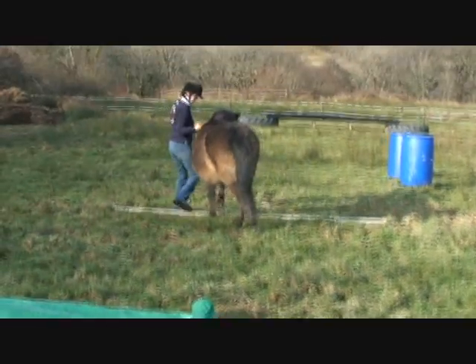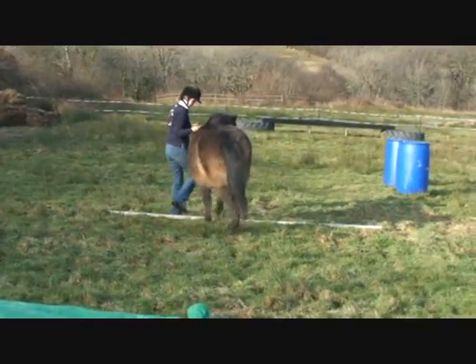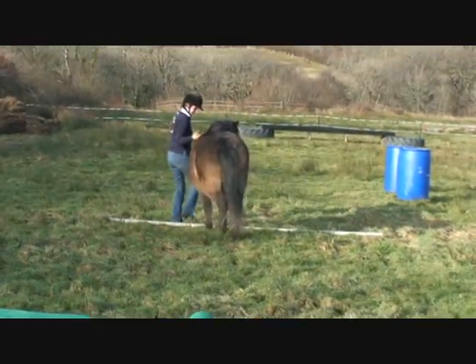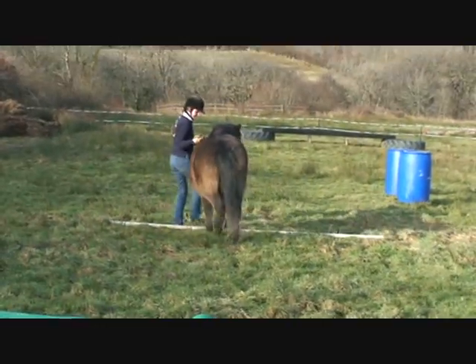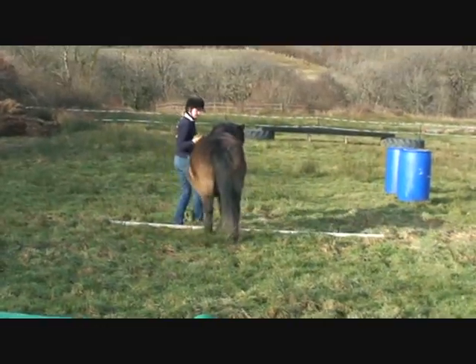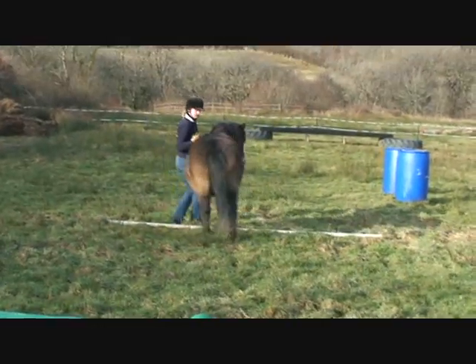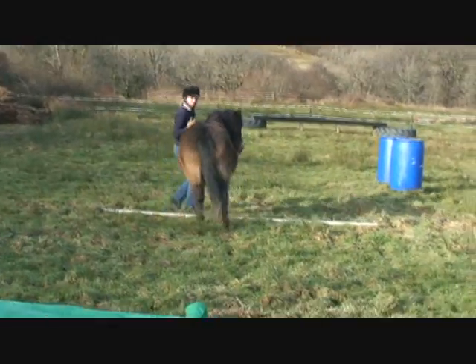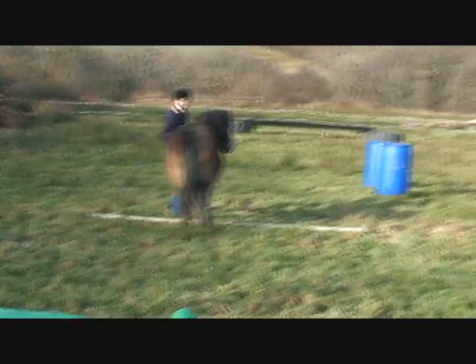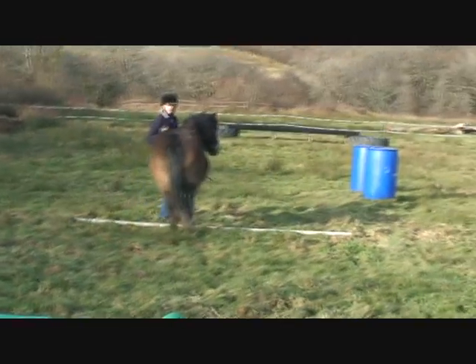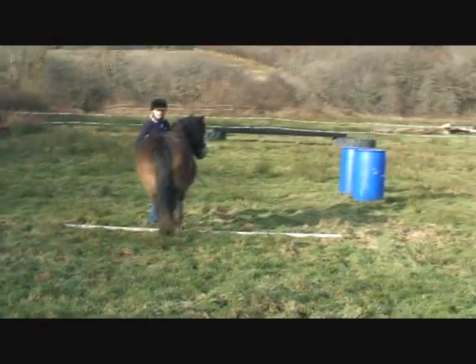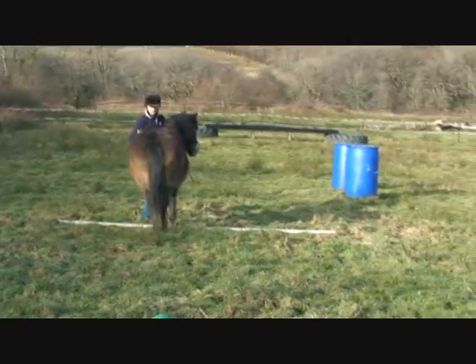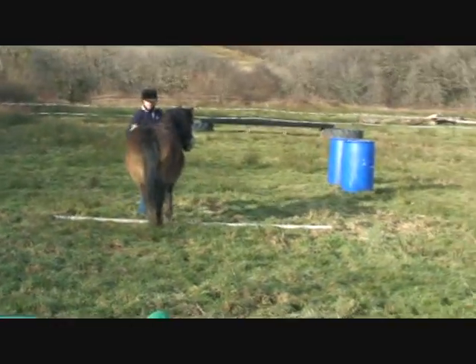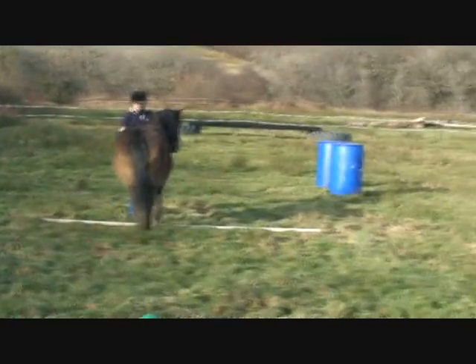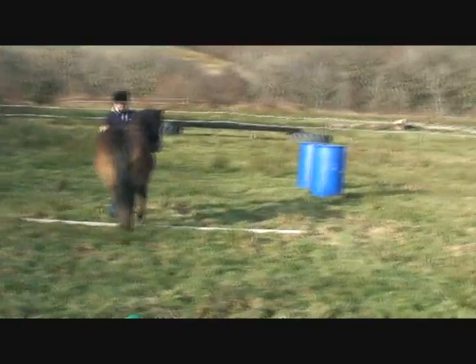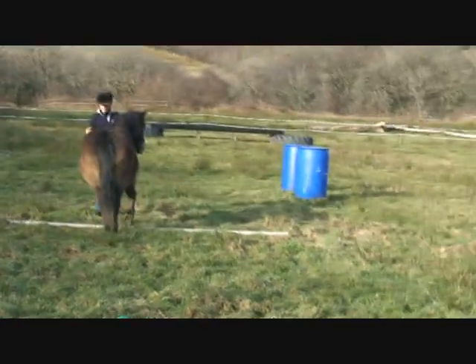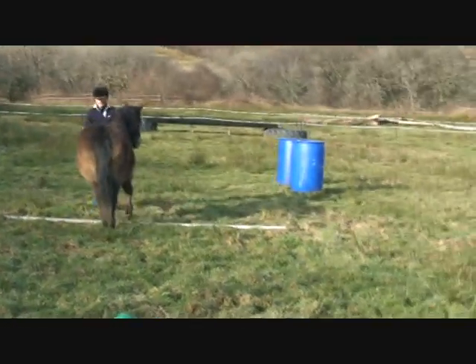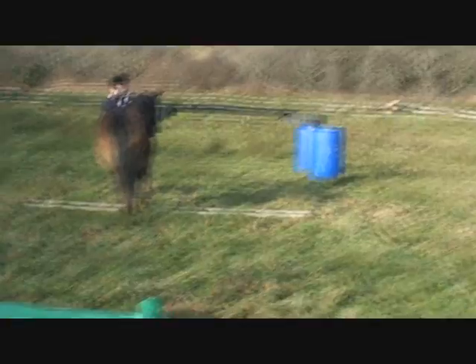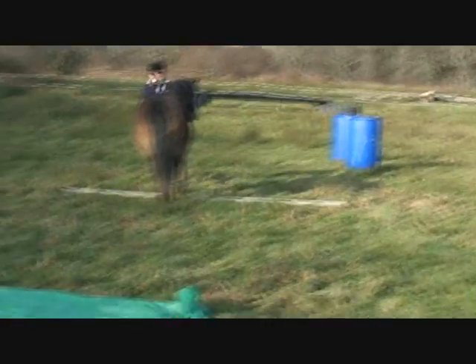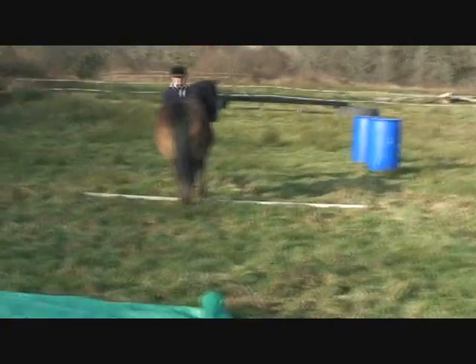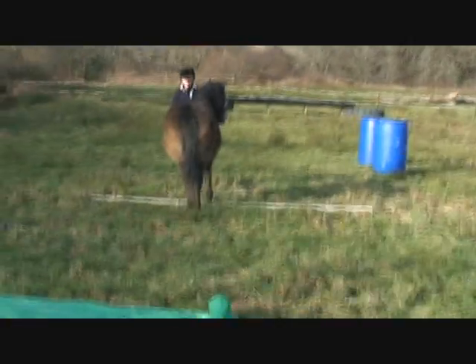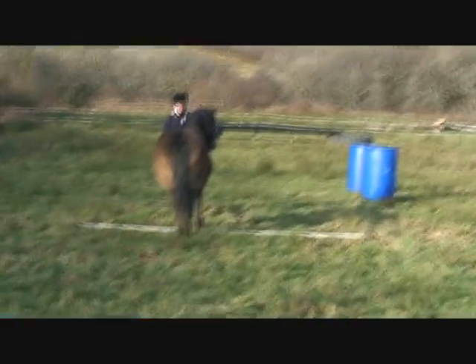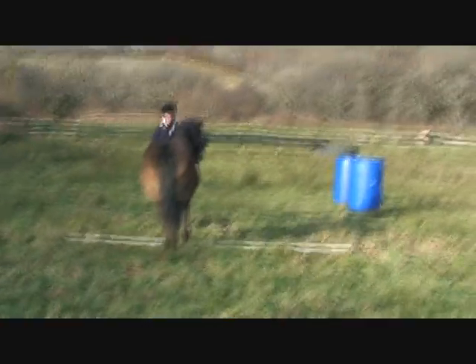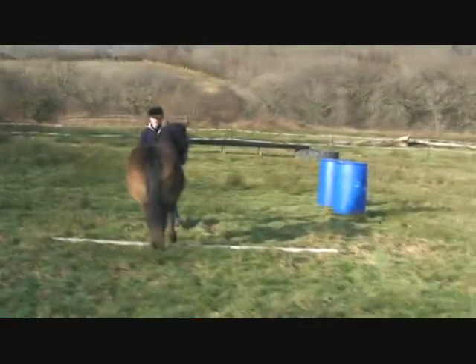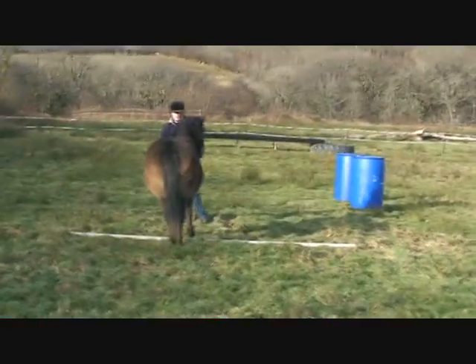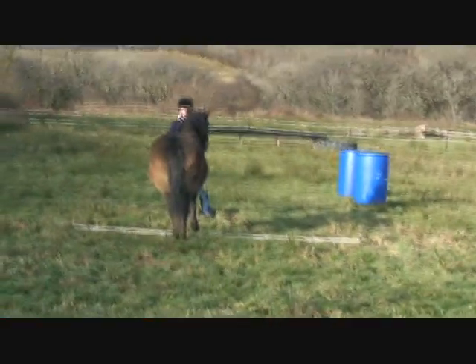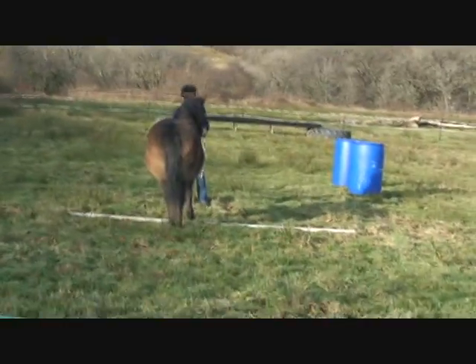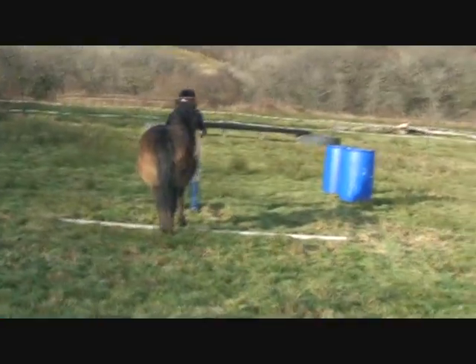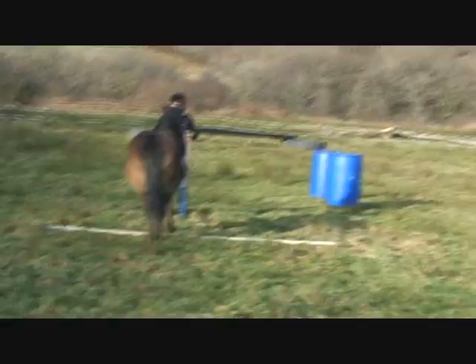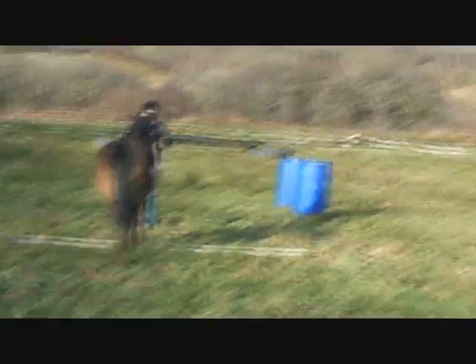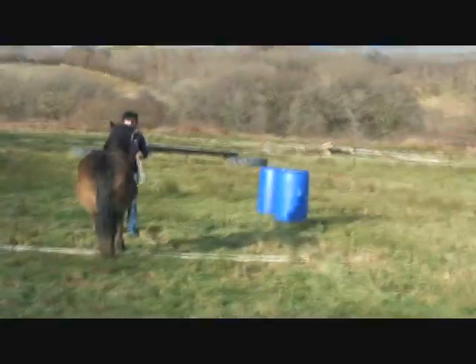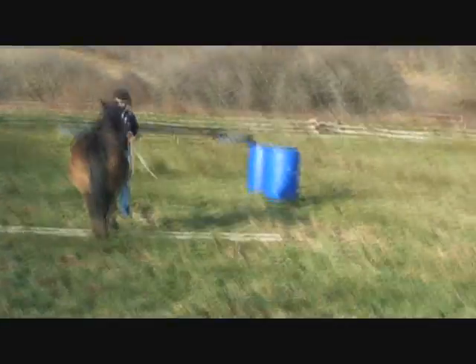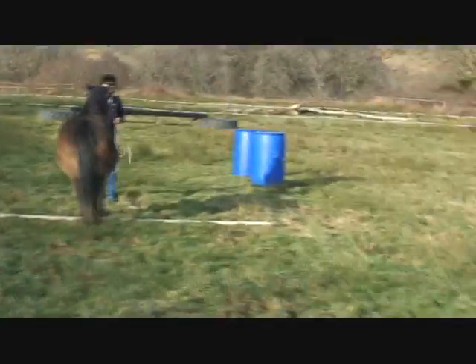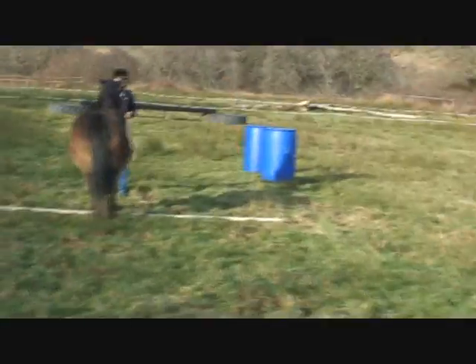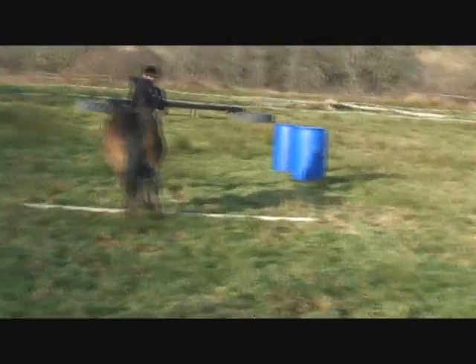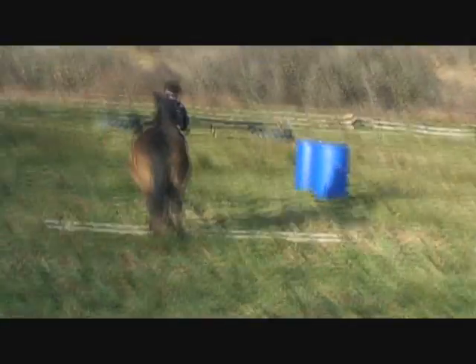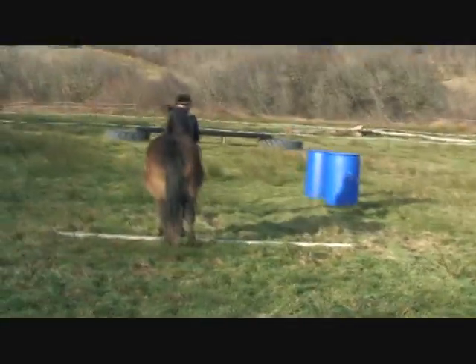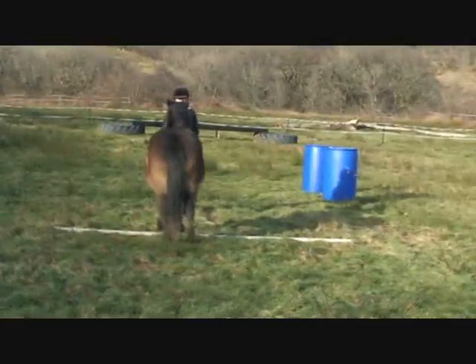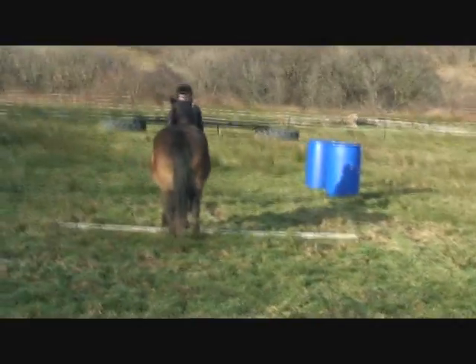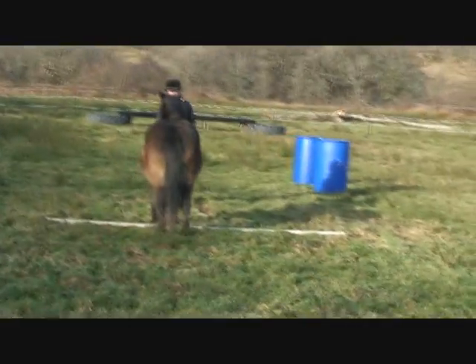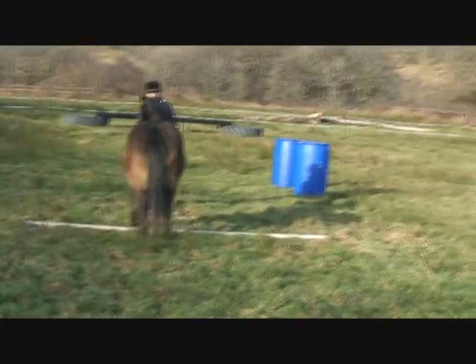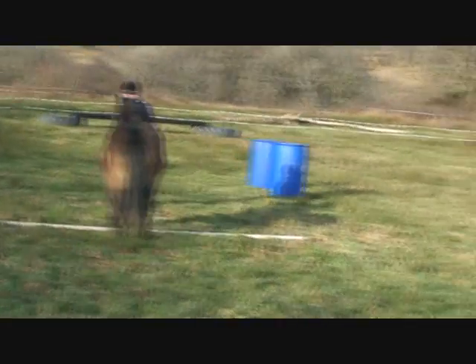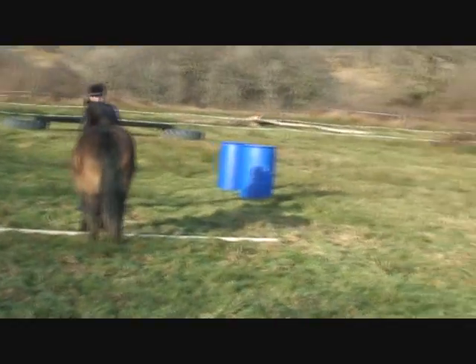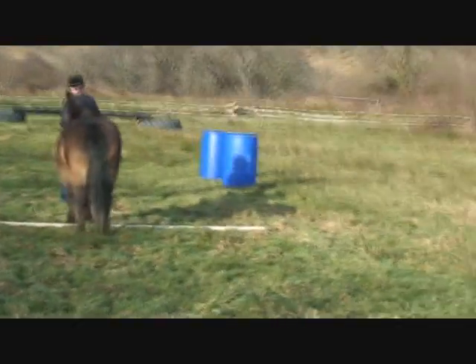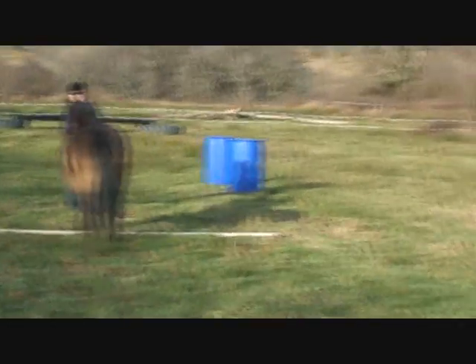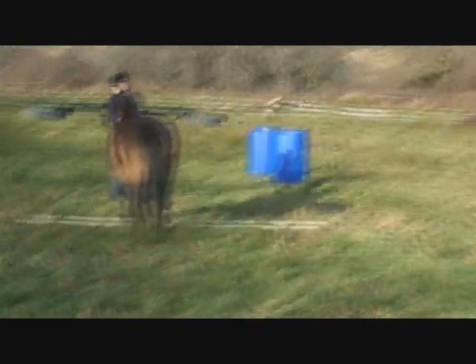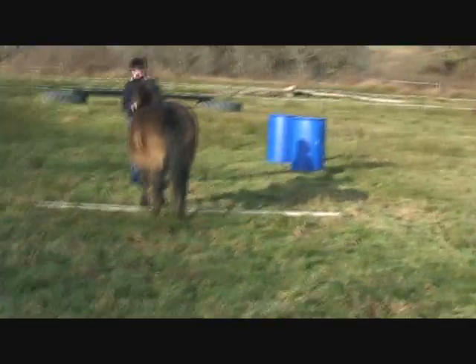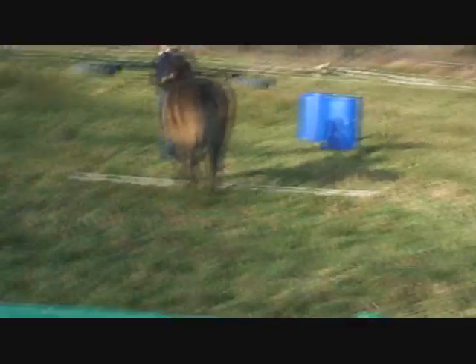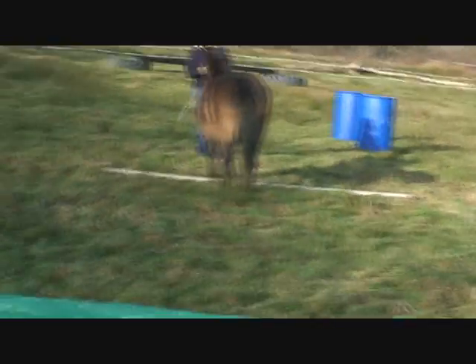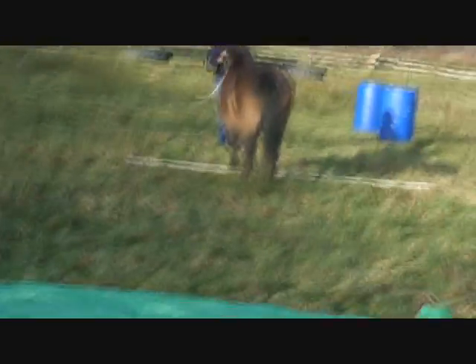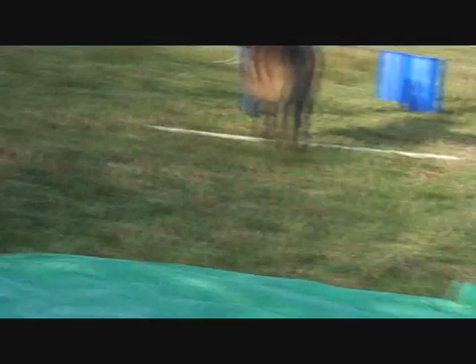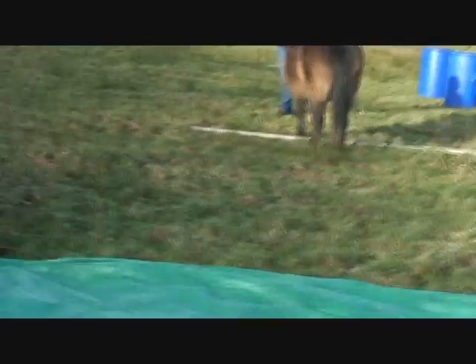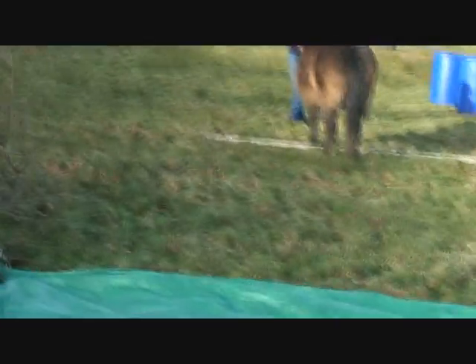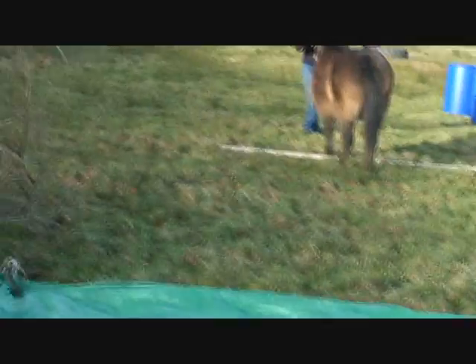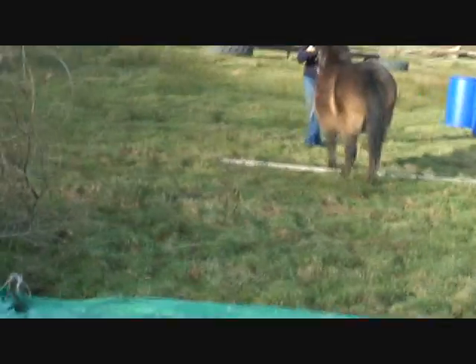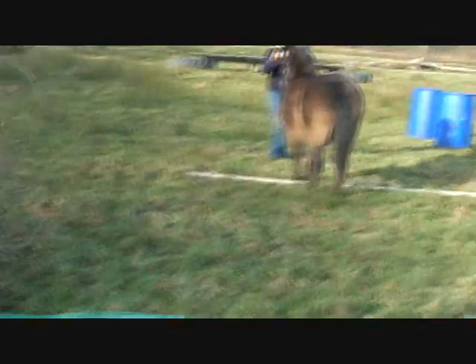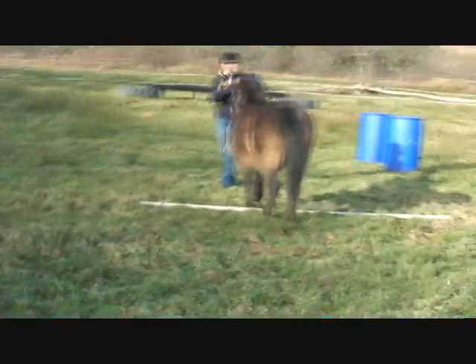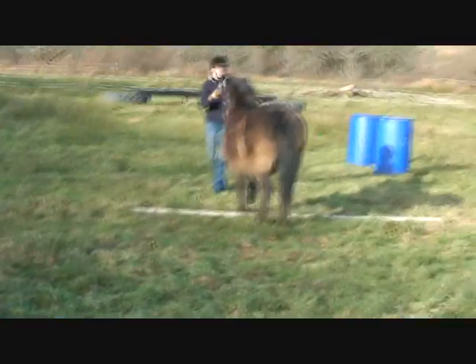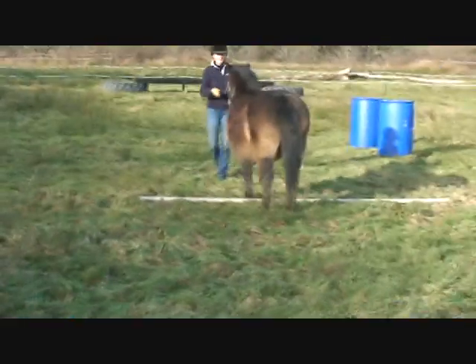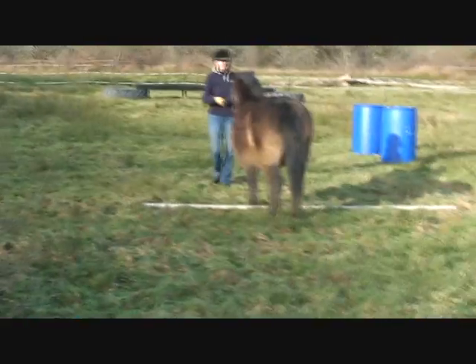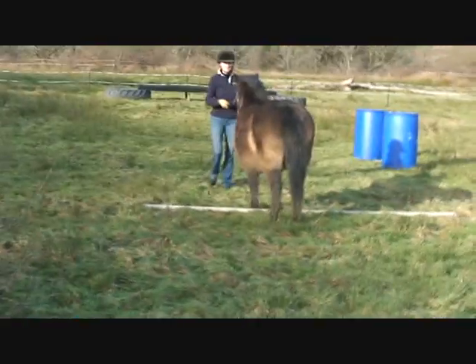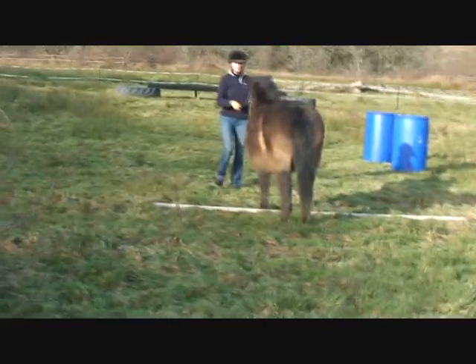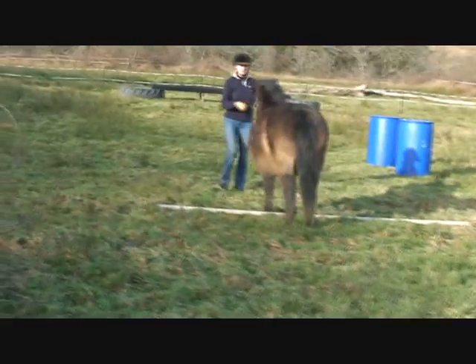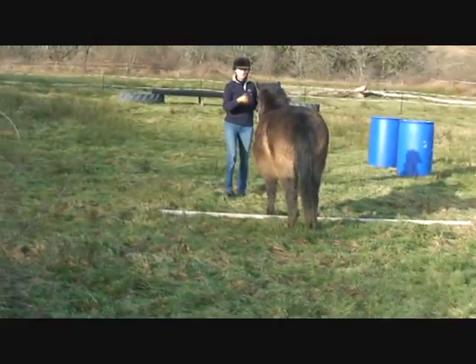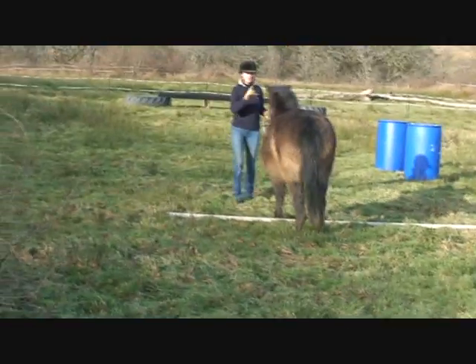Don't worry about the quality of the filming — as long as we've got you and the horse in the frame so we can judge you, that's fine.